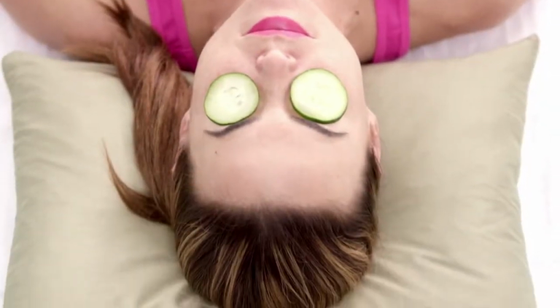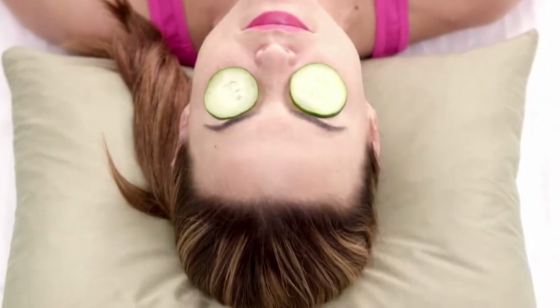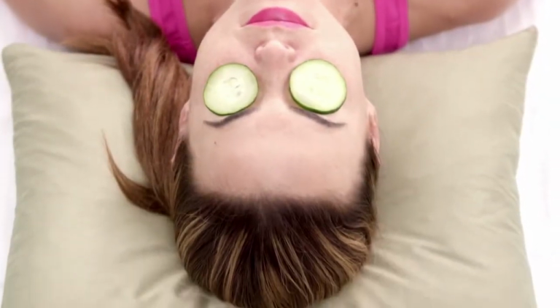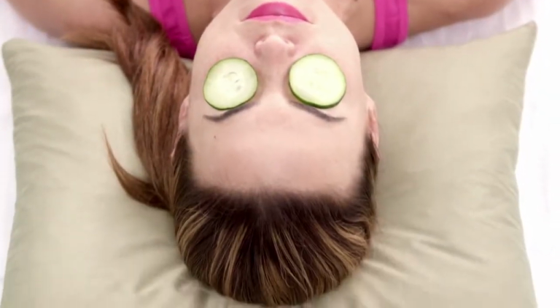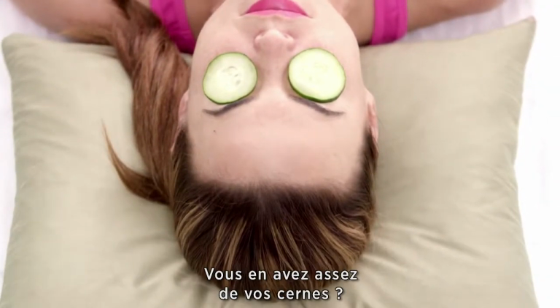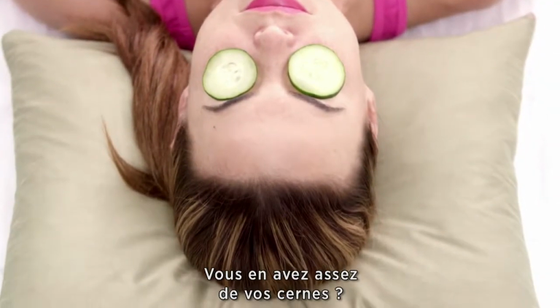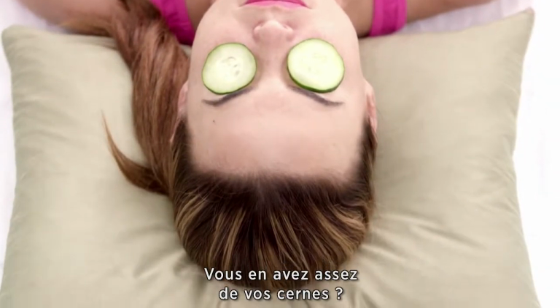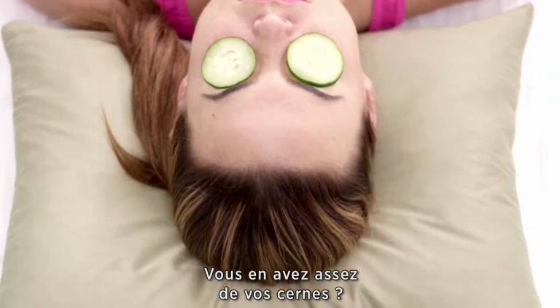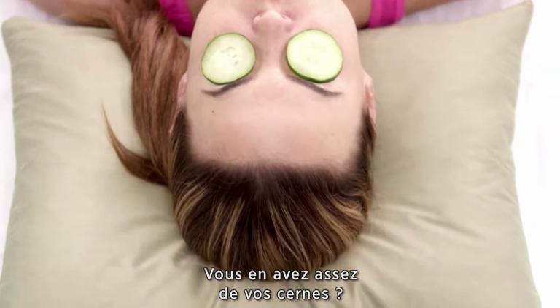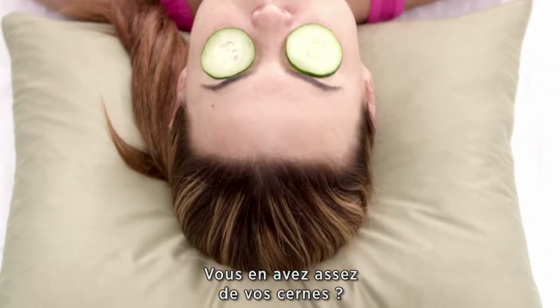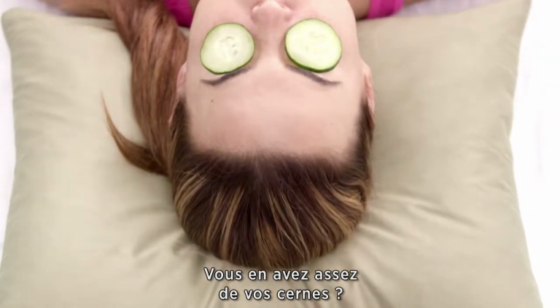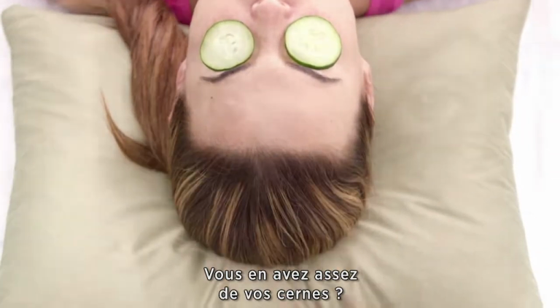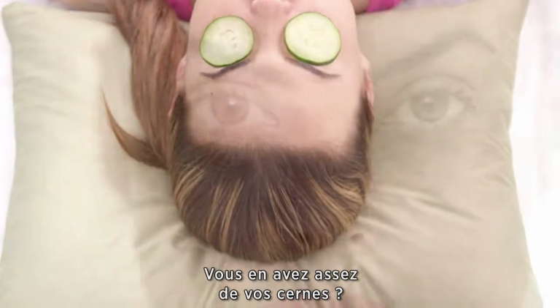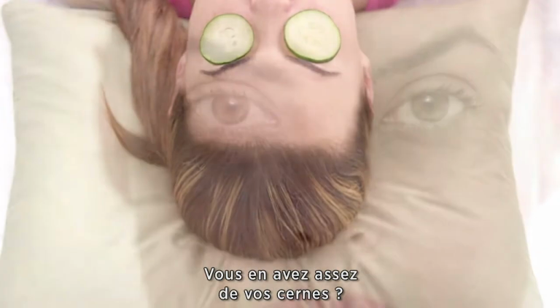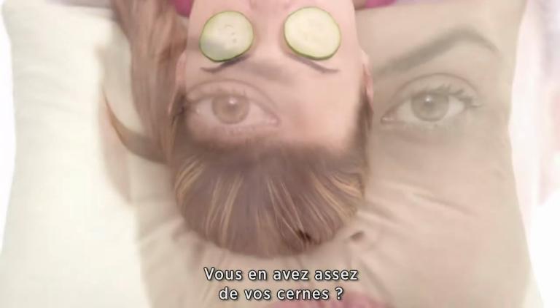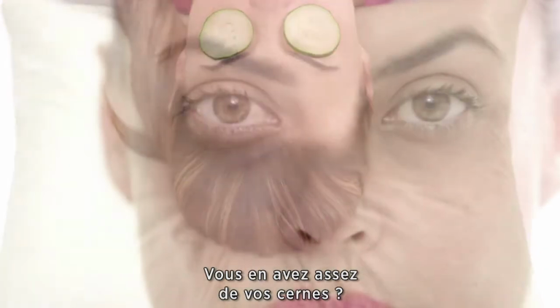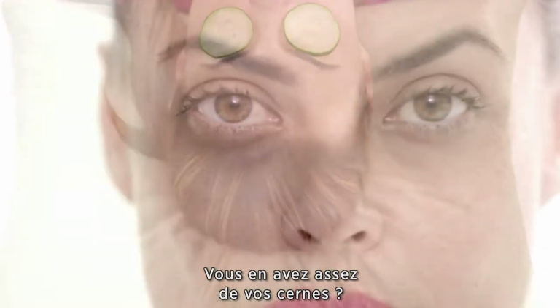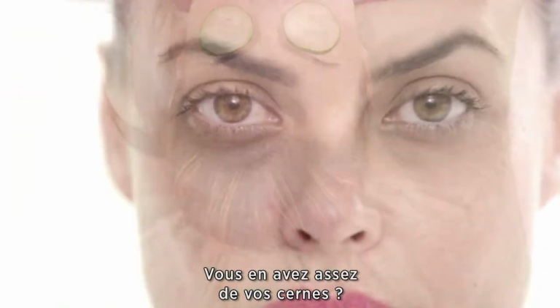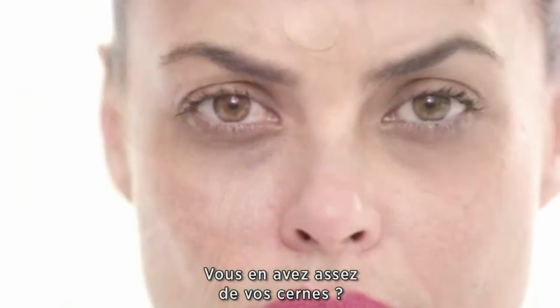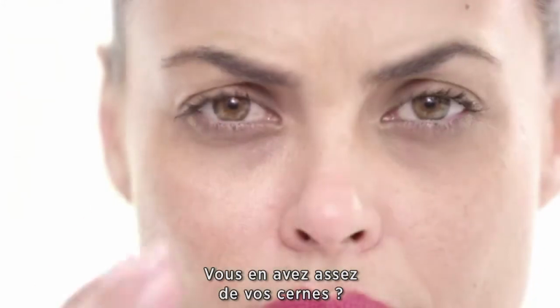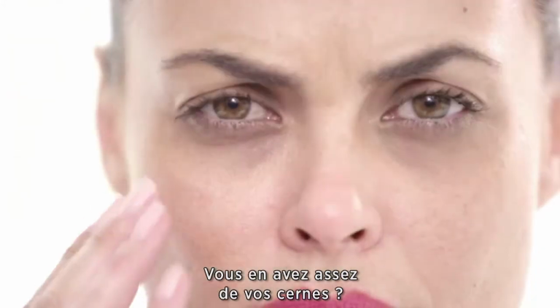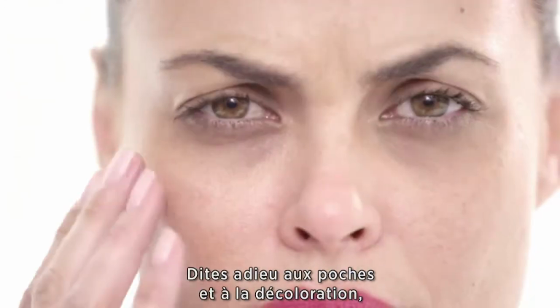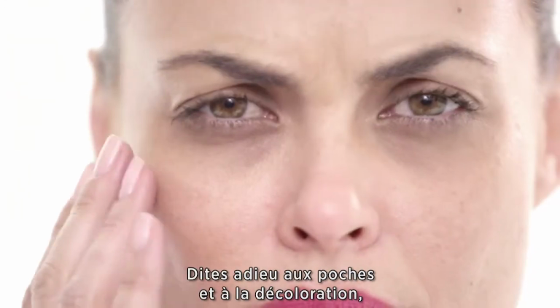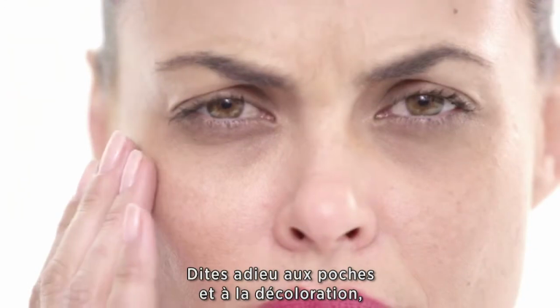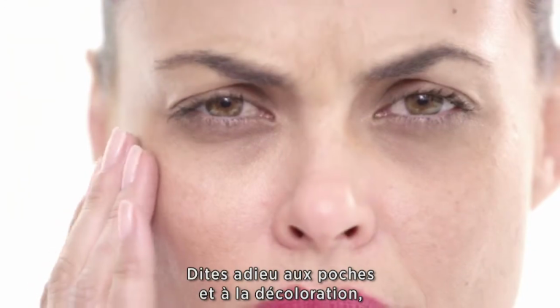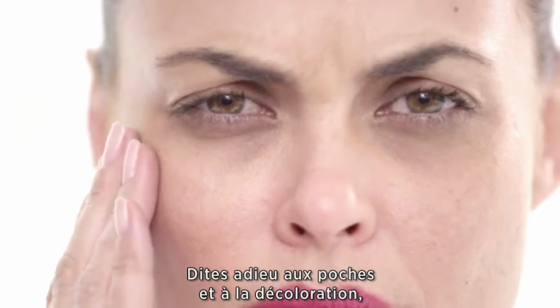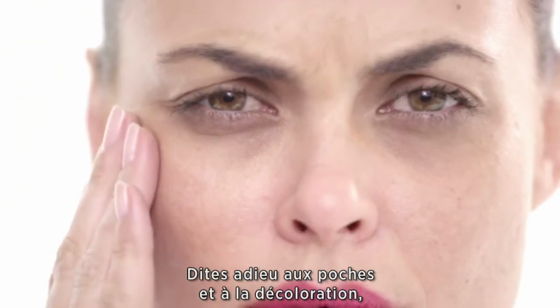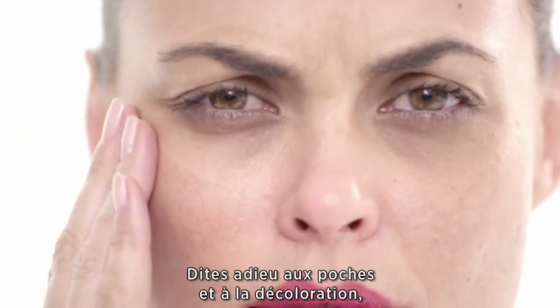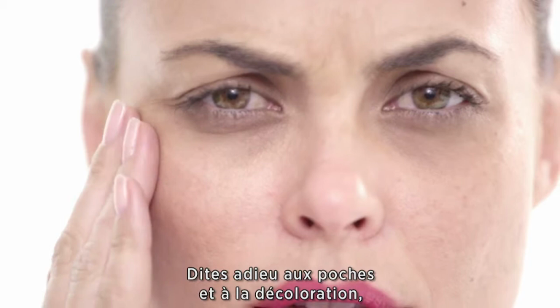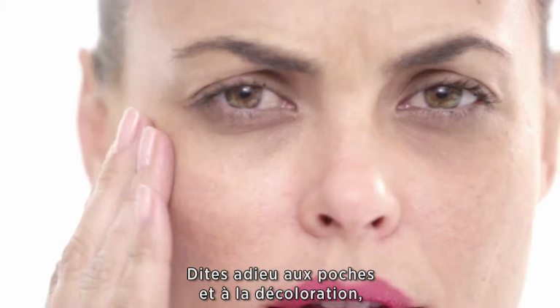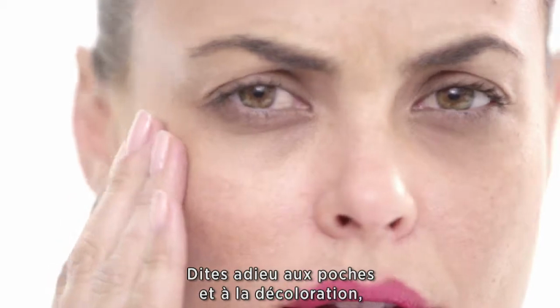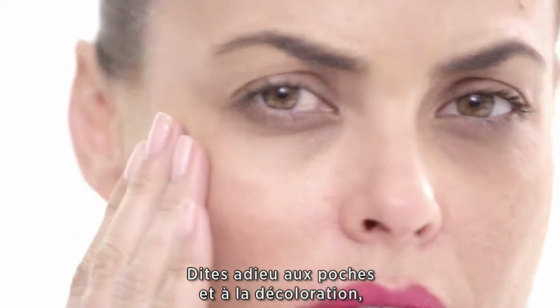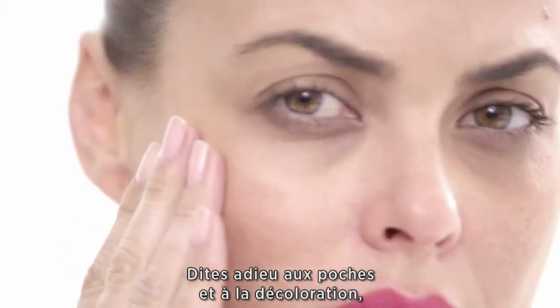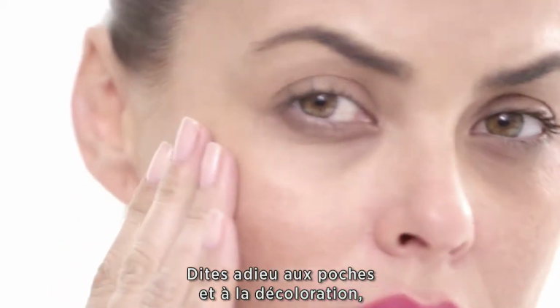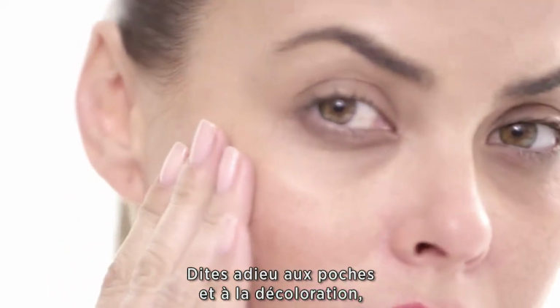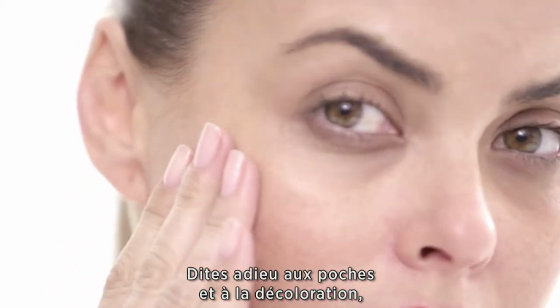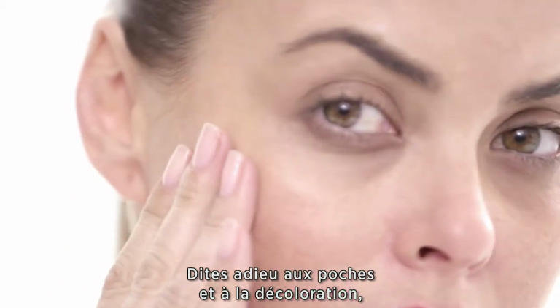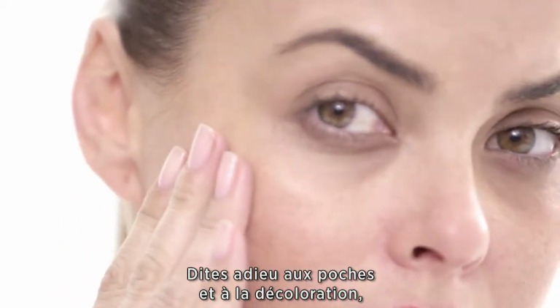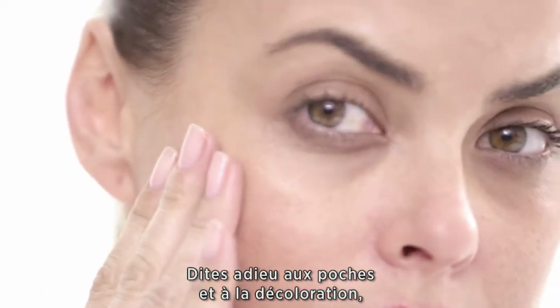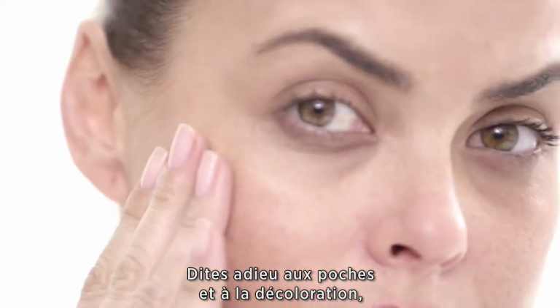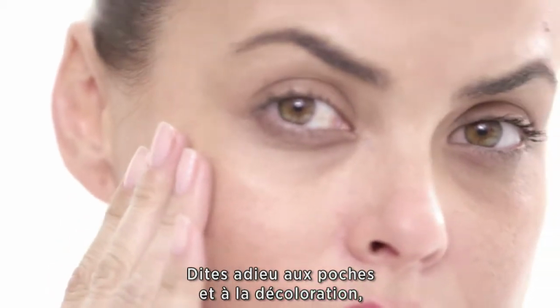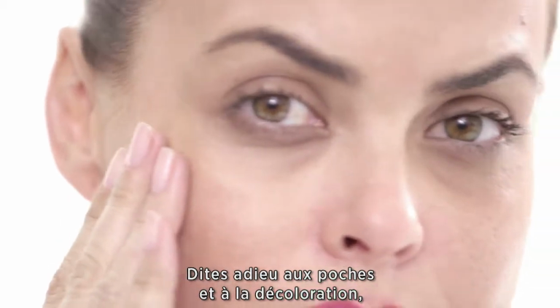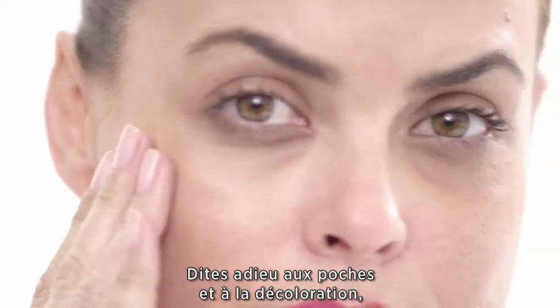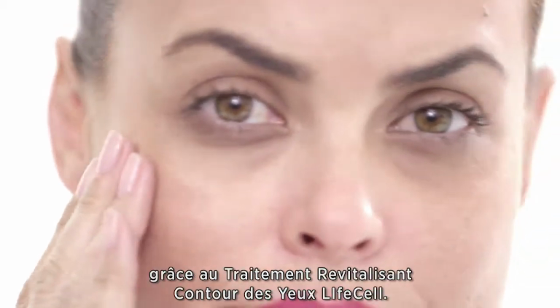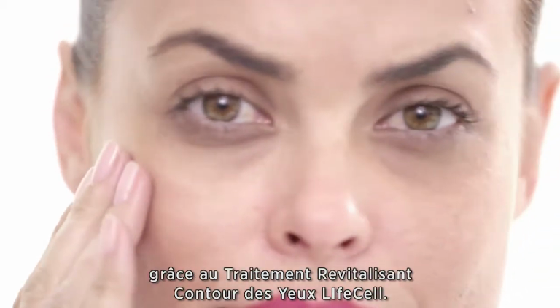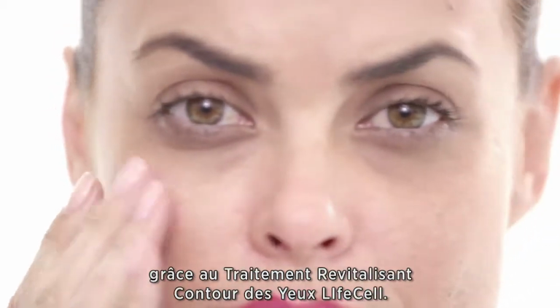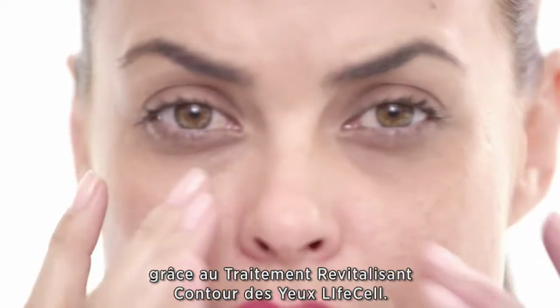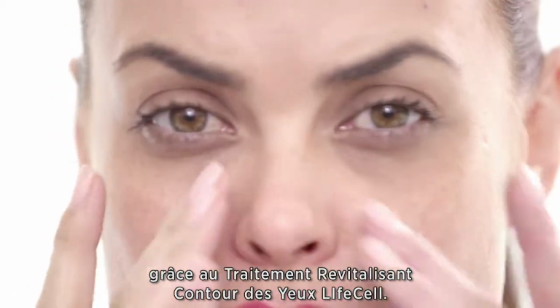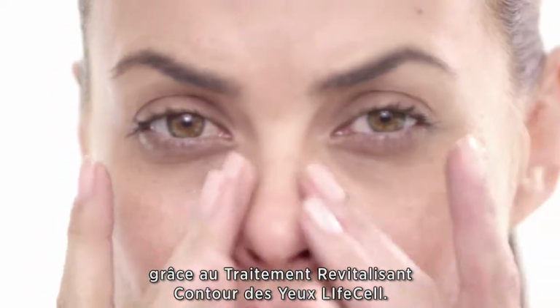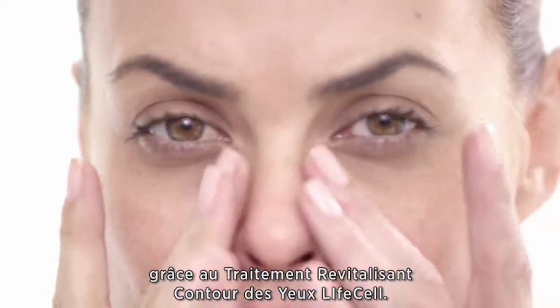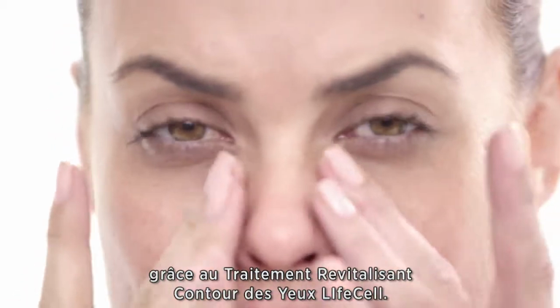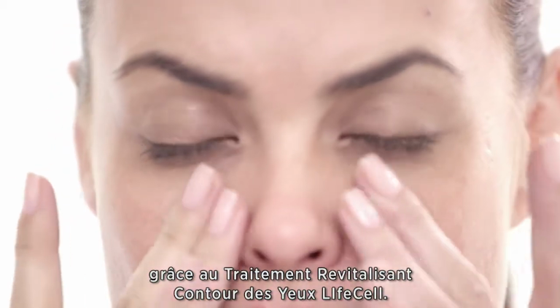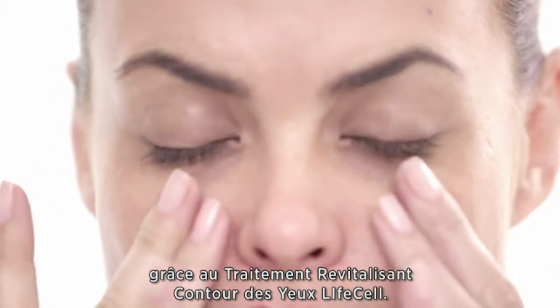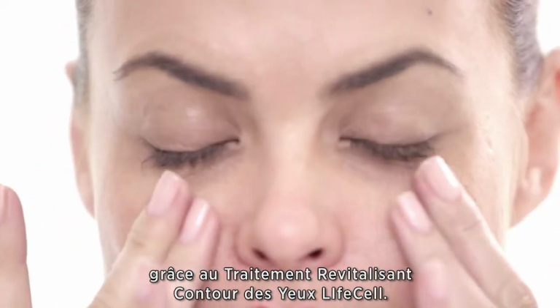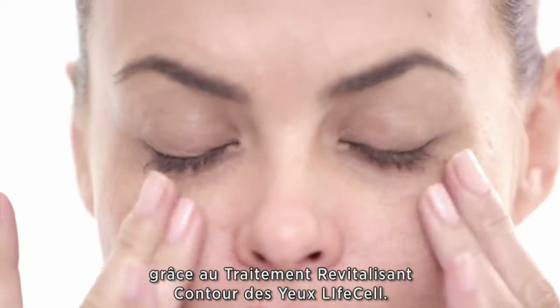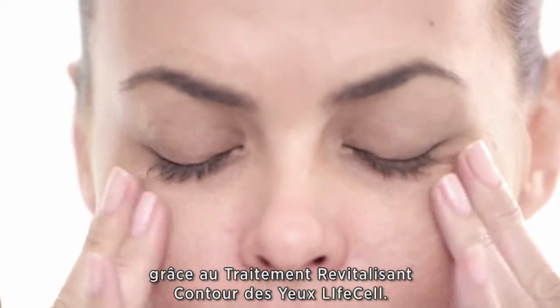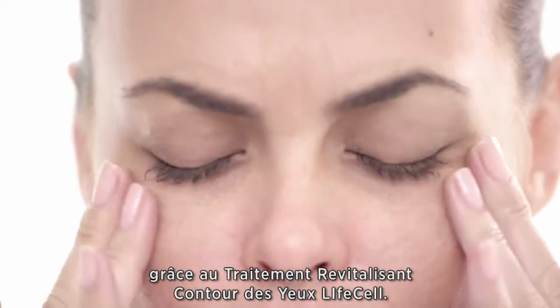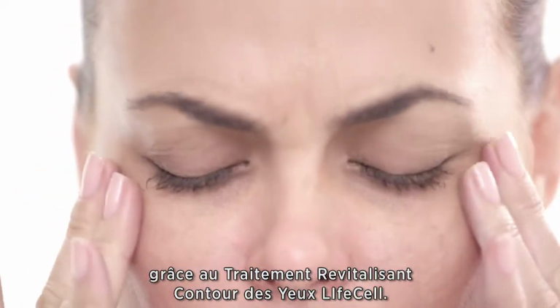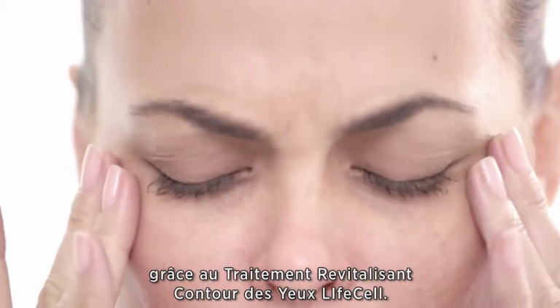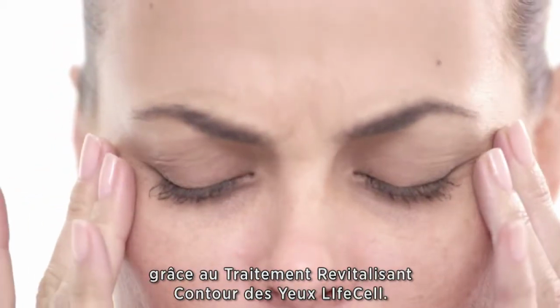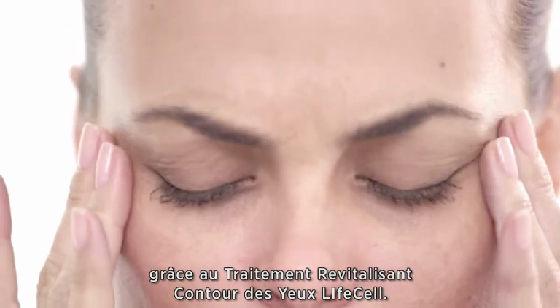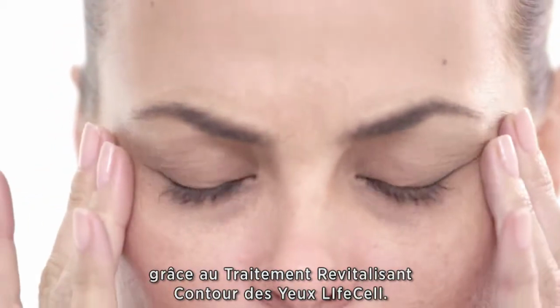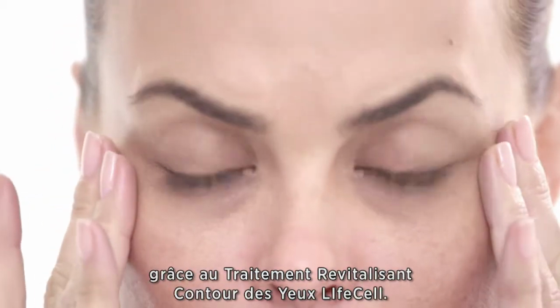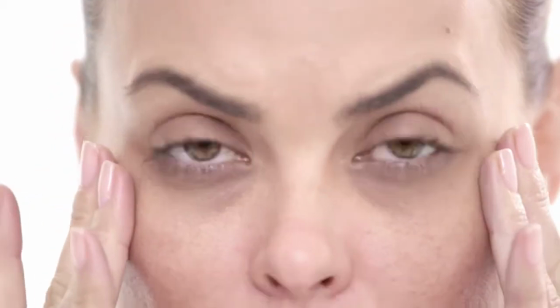Are you tired of having dark circles? Say goodbye to puffiness and discoloration with LifeCell's Cooling Under Eye Treatment.